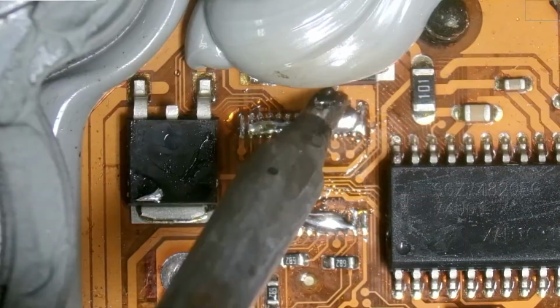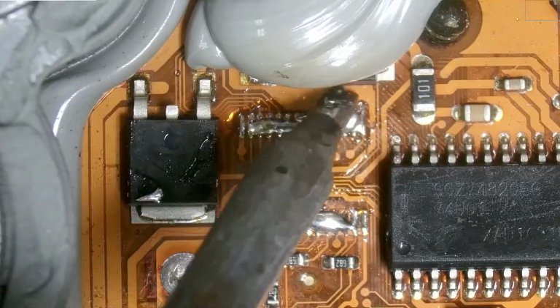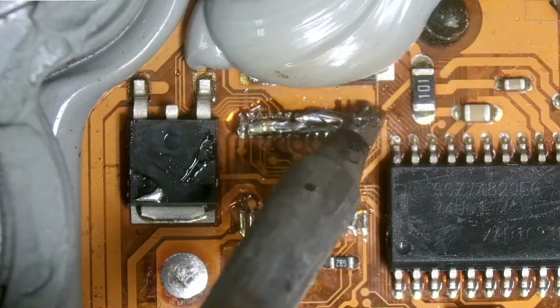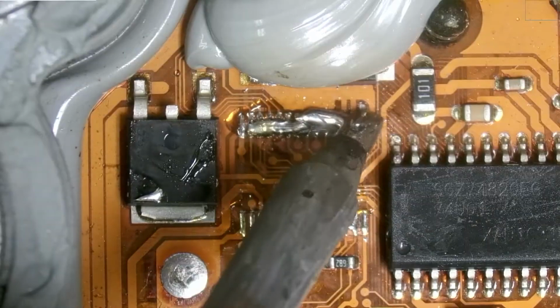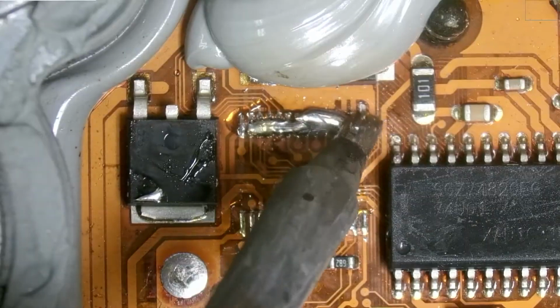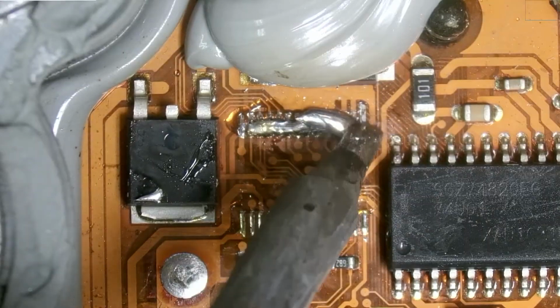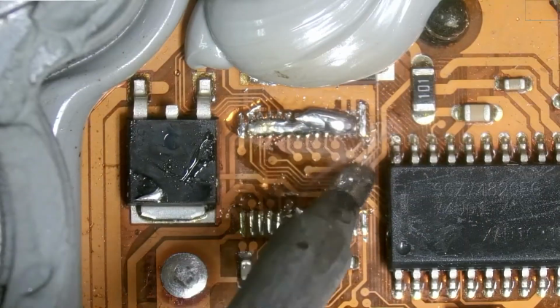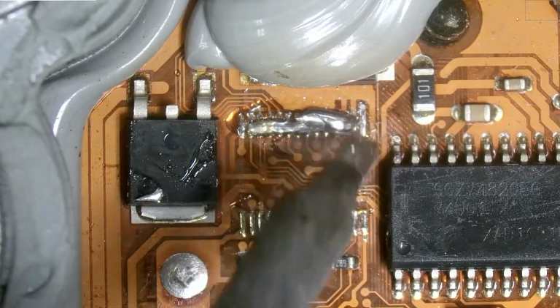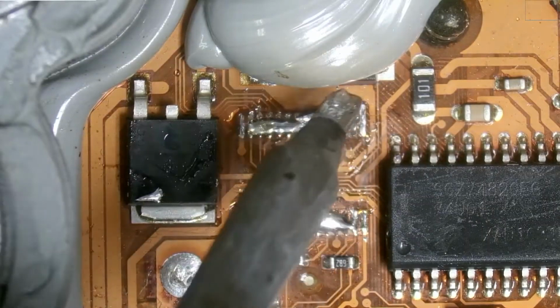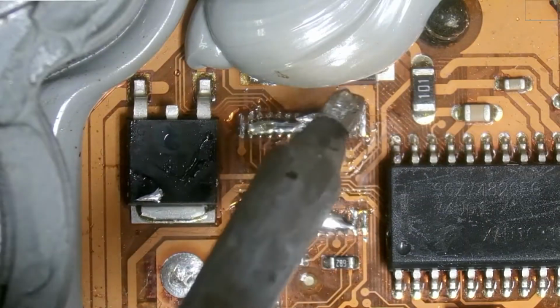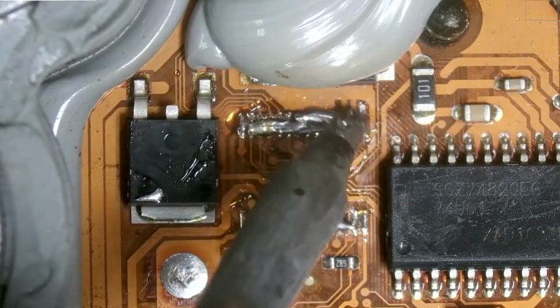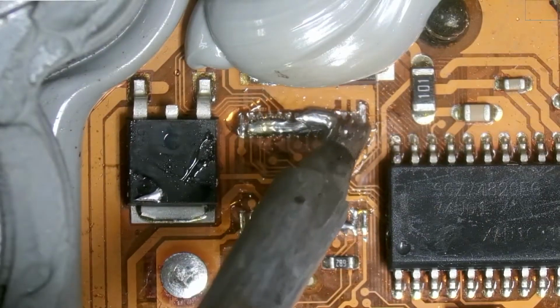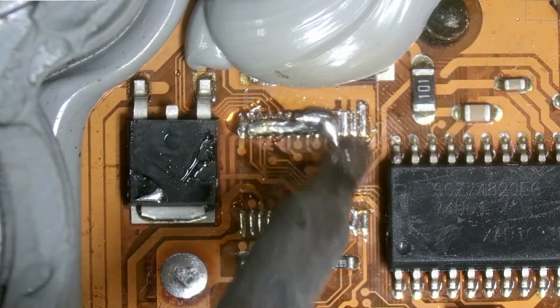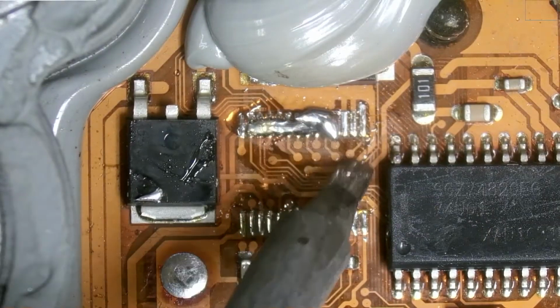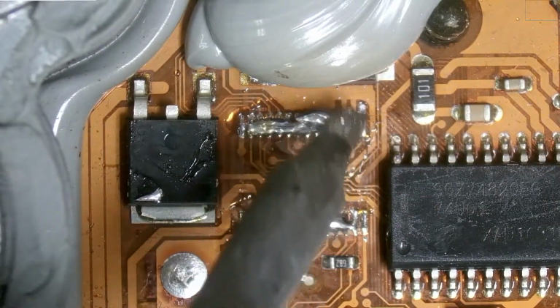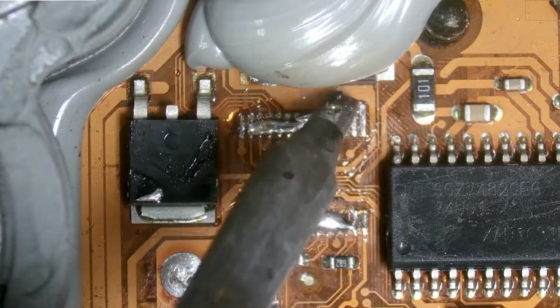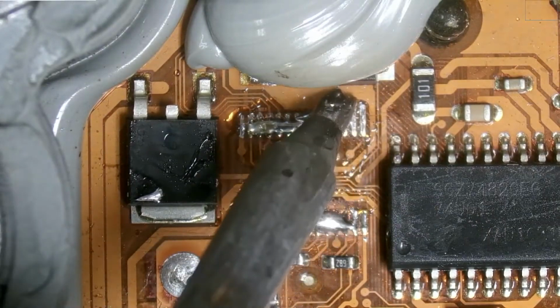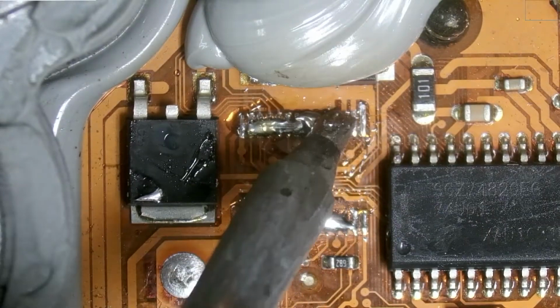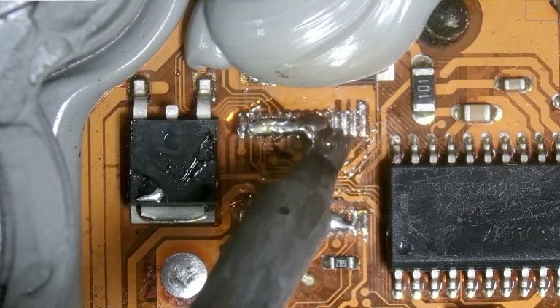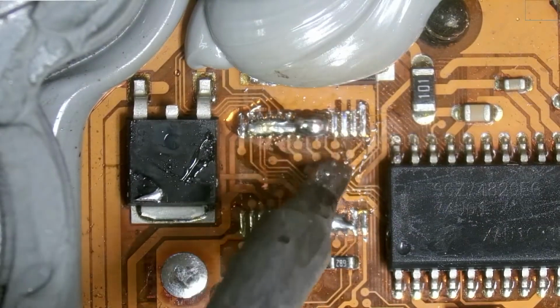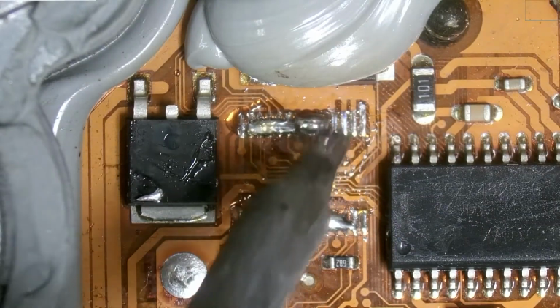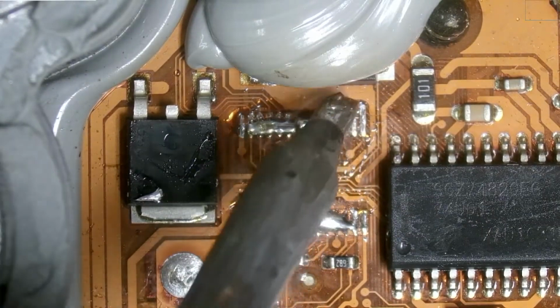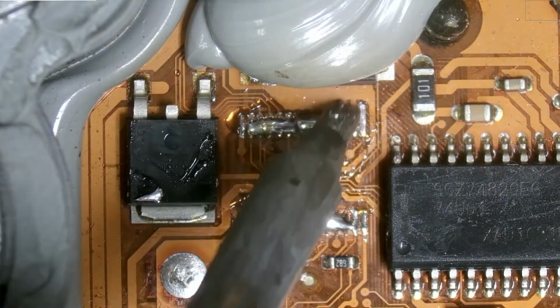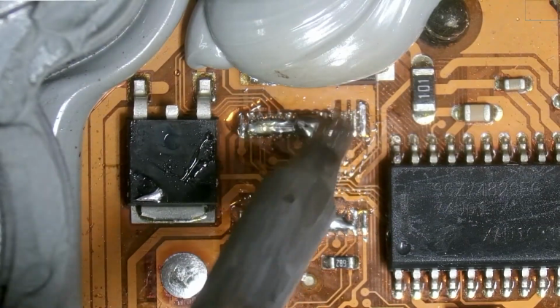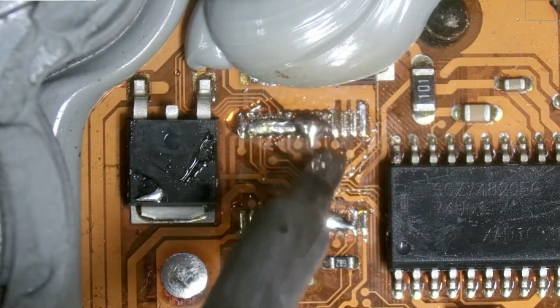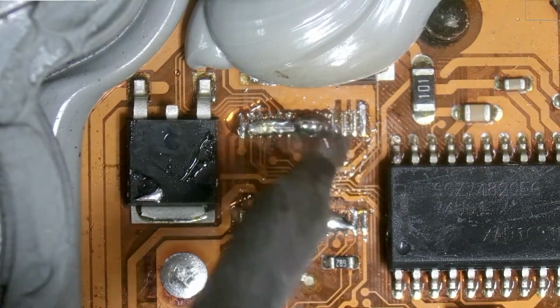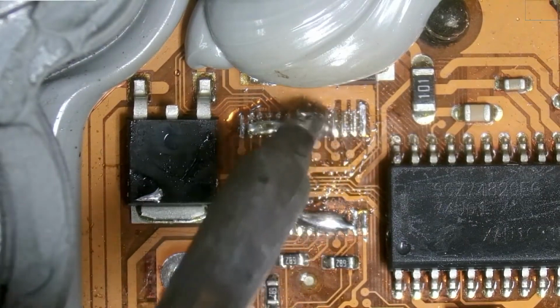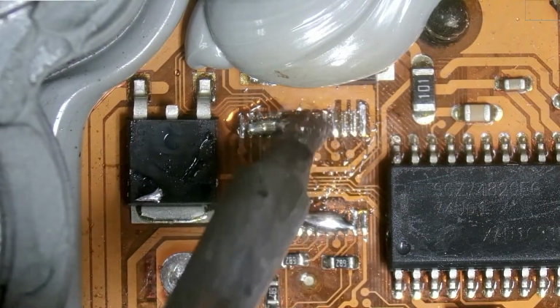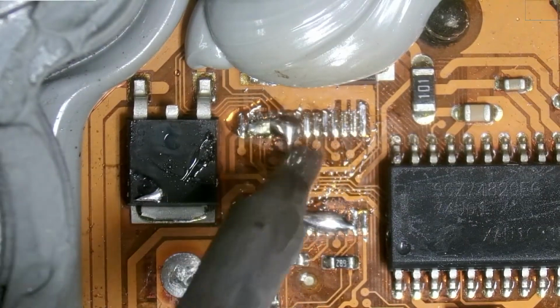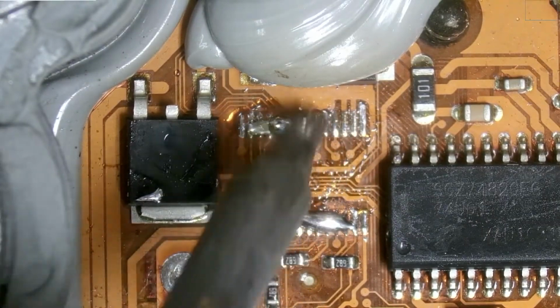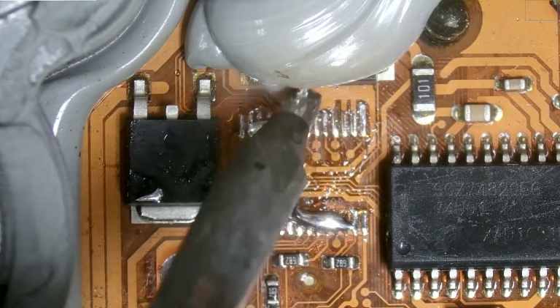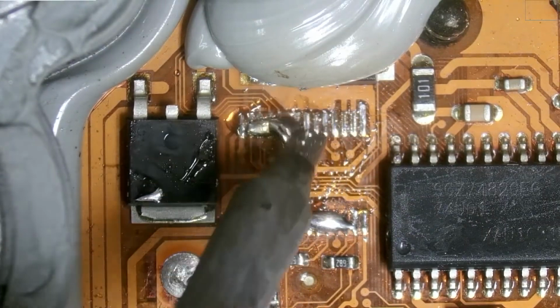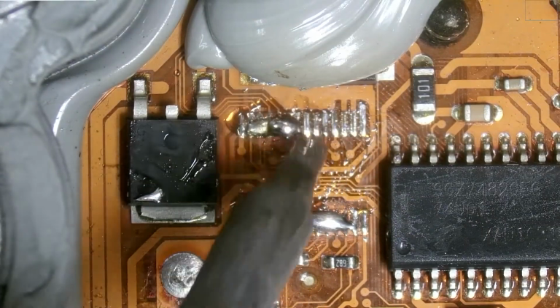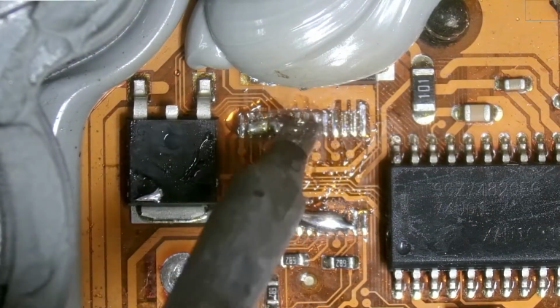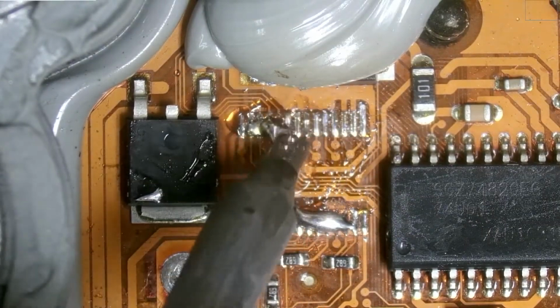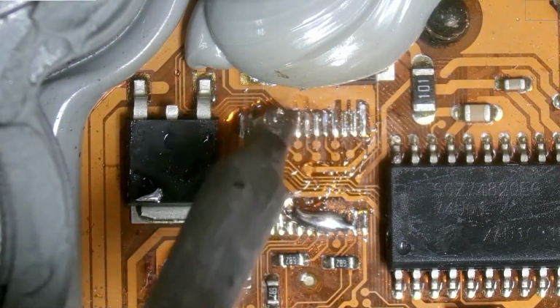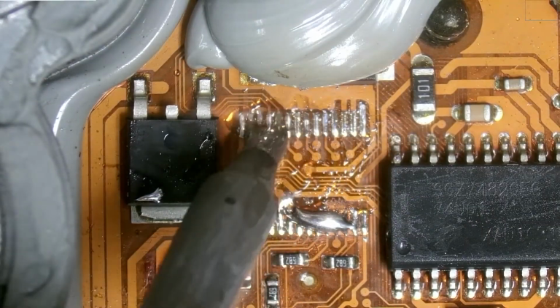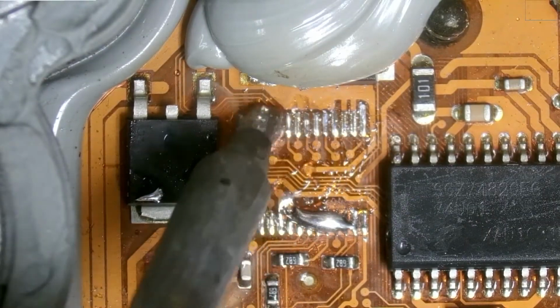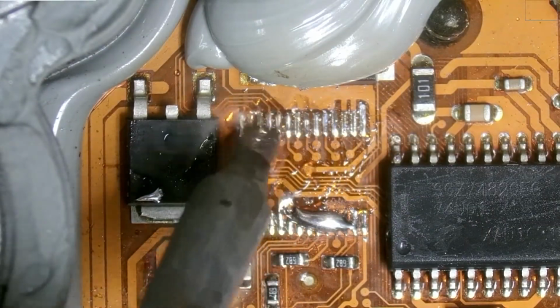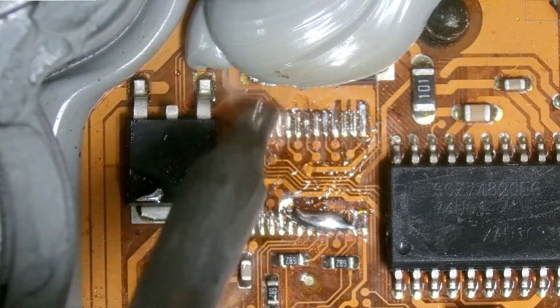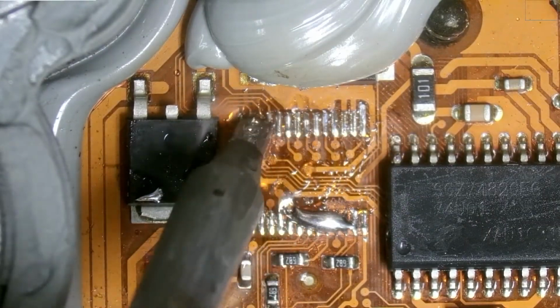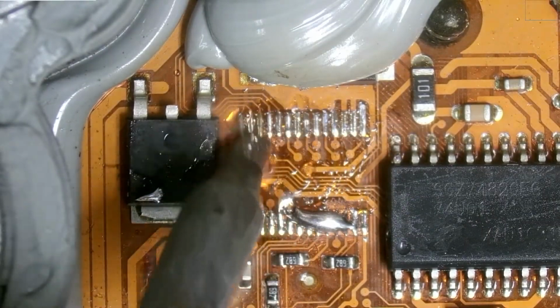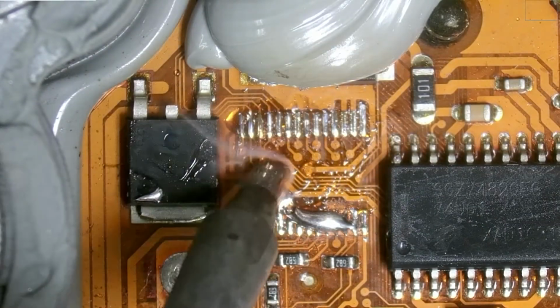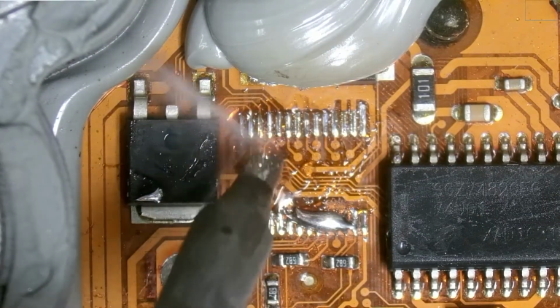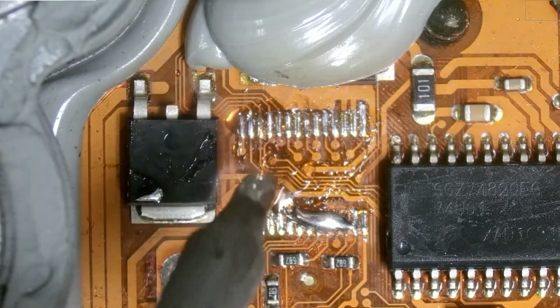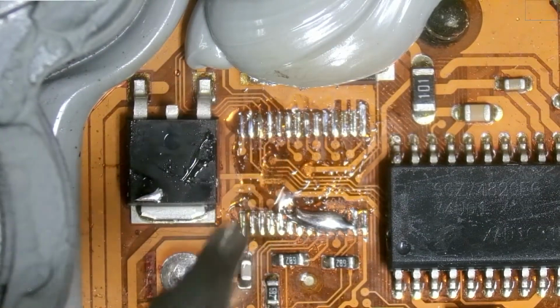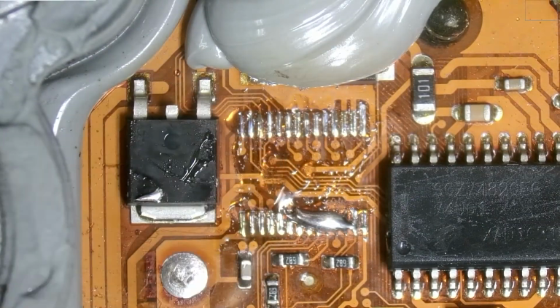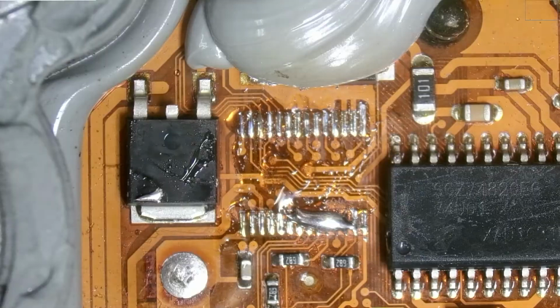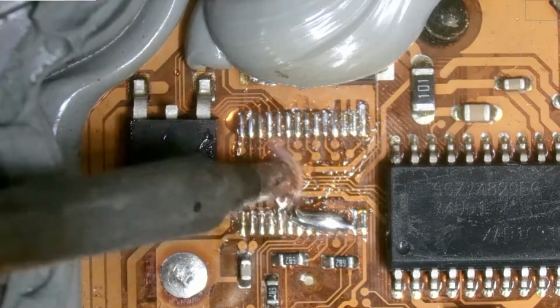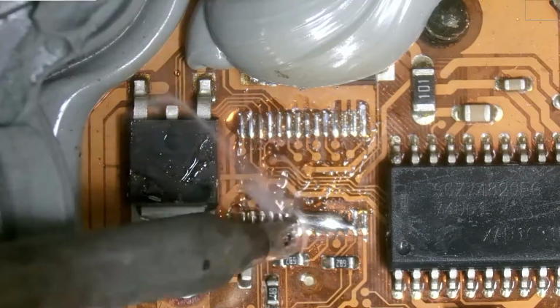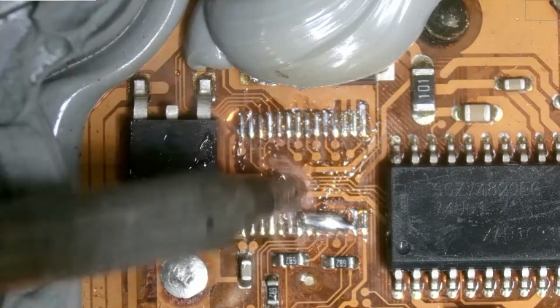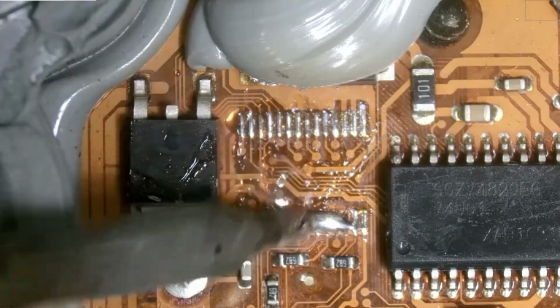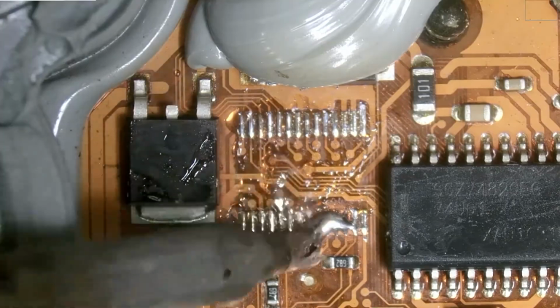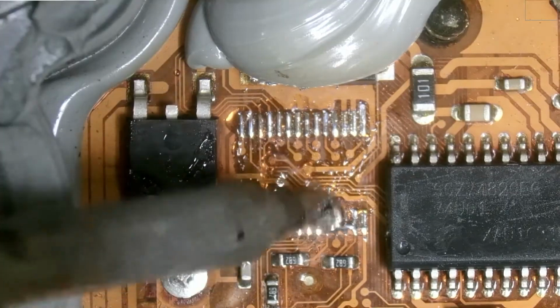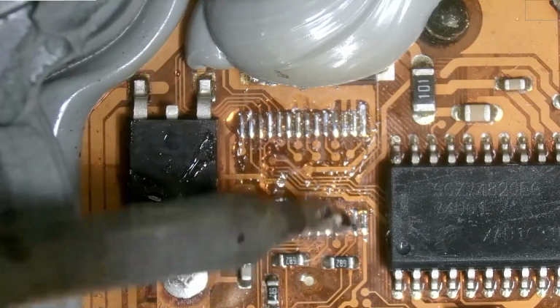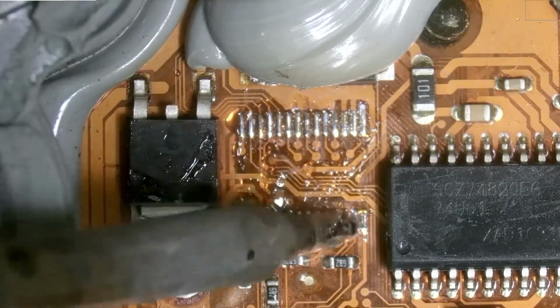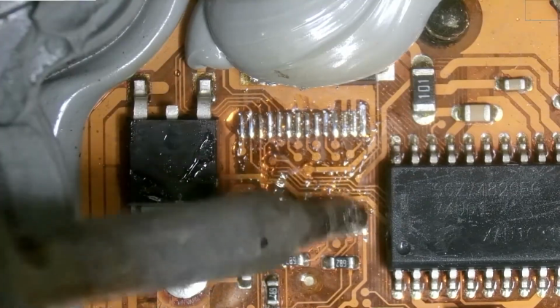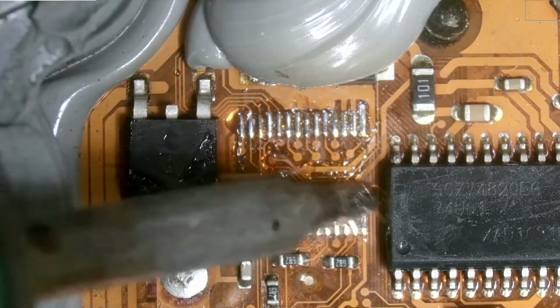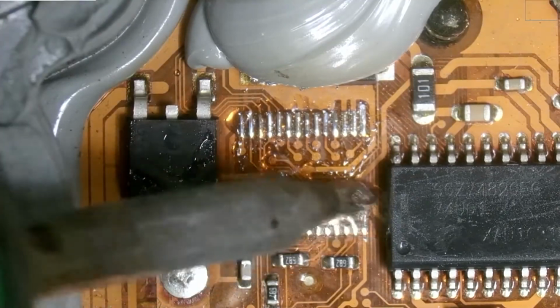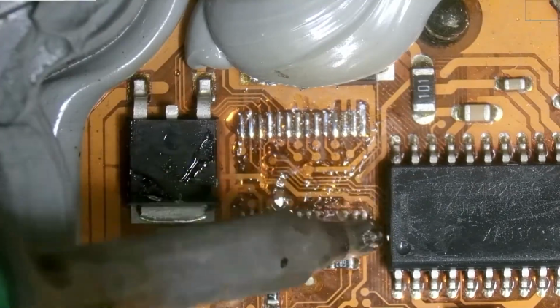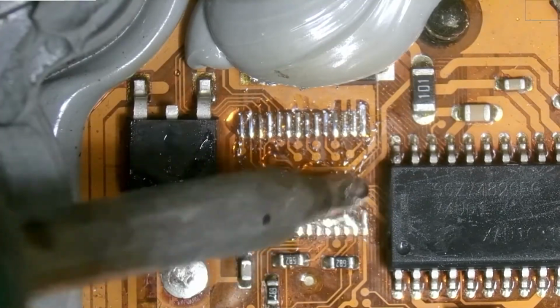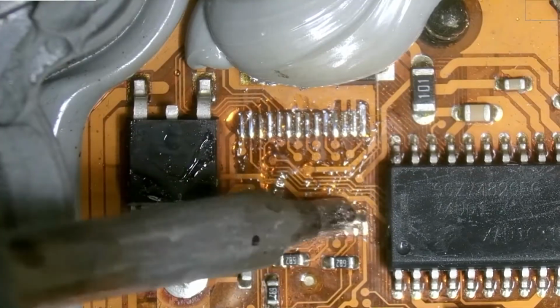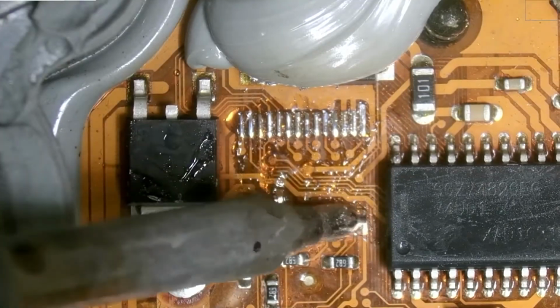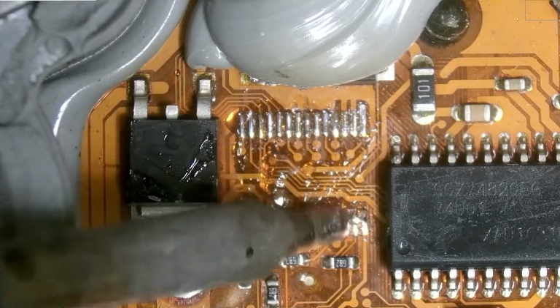It is less damaging to the PCB to apply higher heat for a shorter amount of time than lower heat for a longer amount of time.